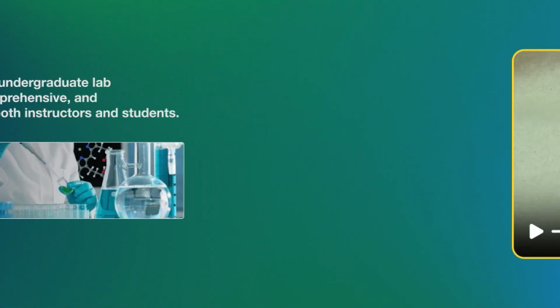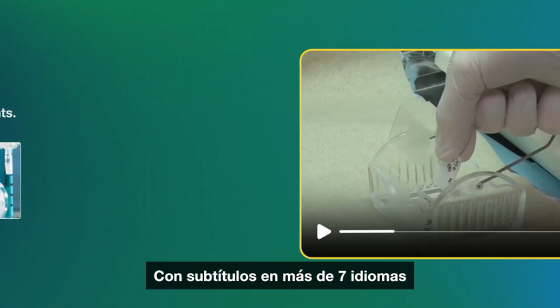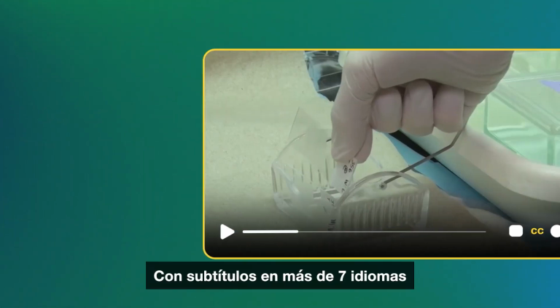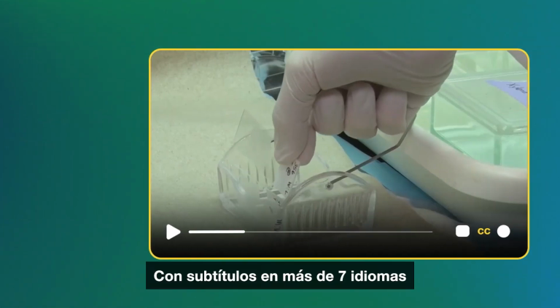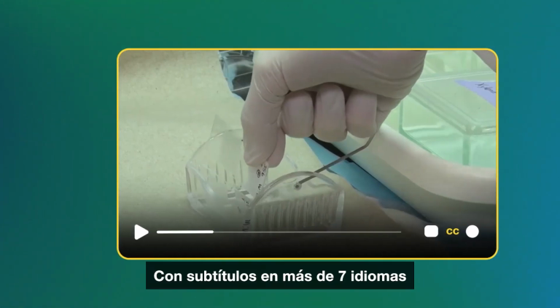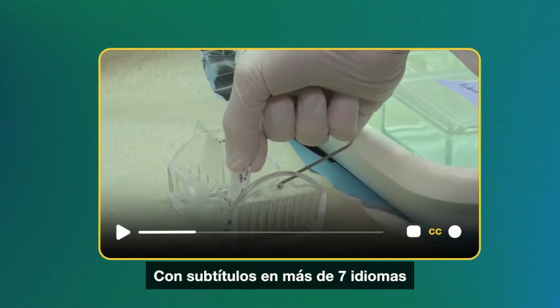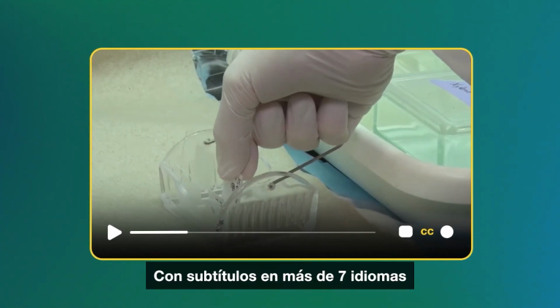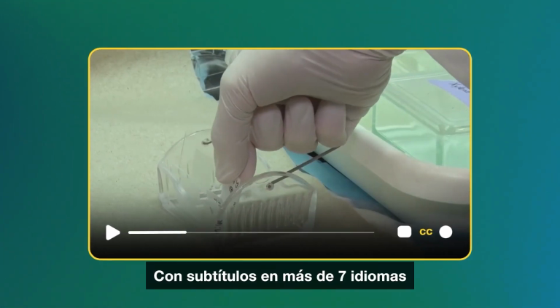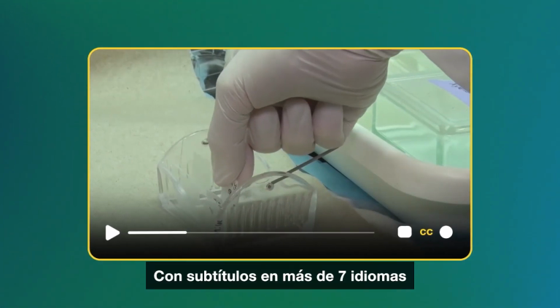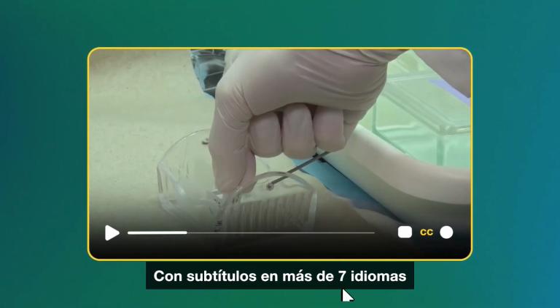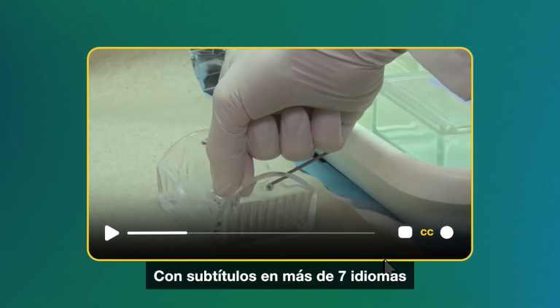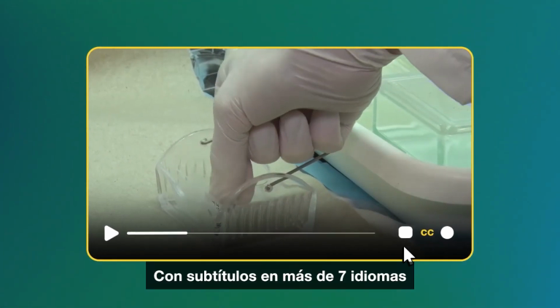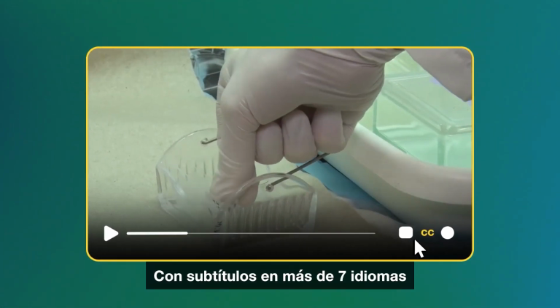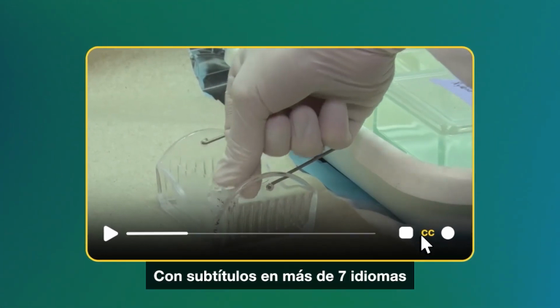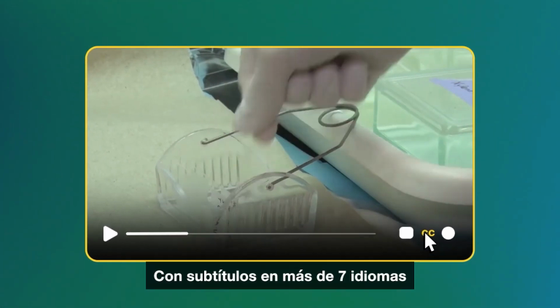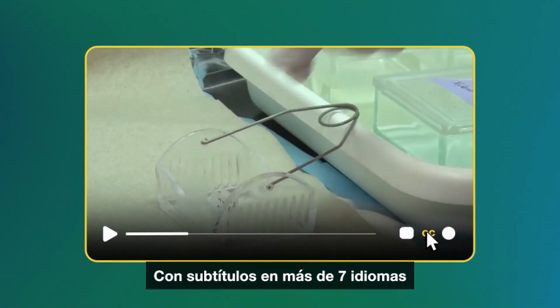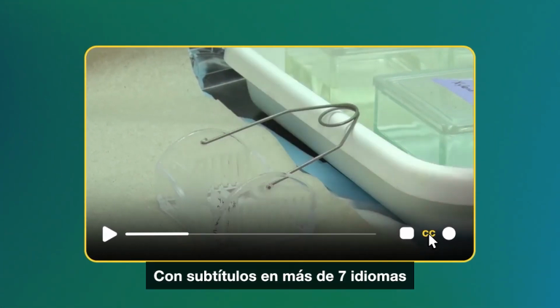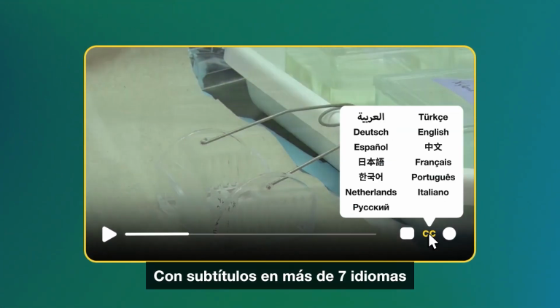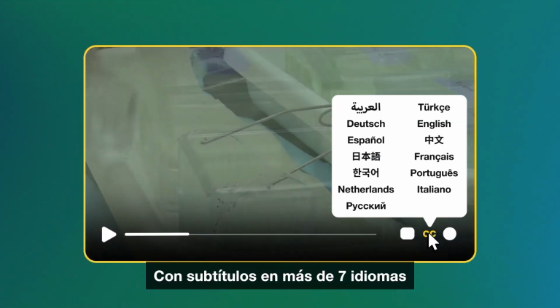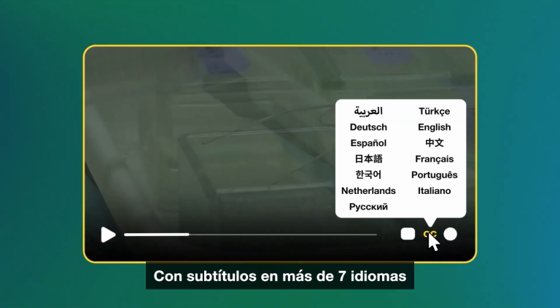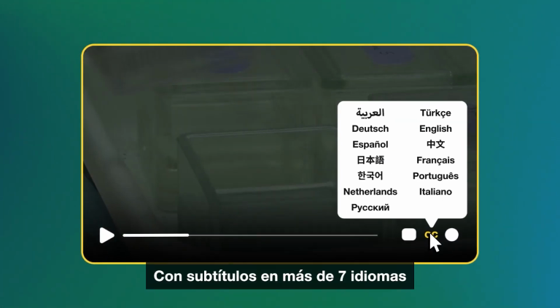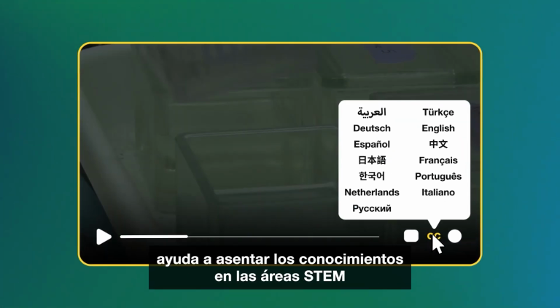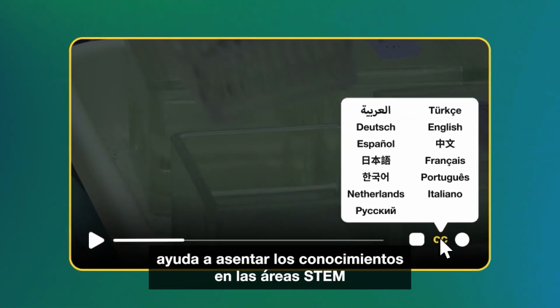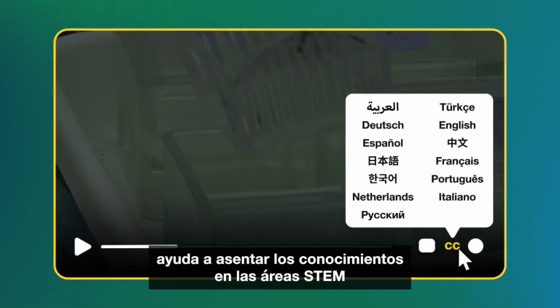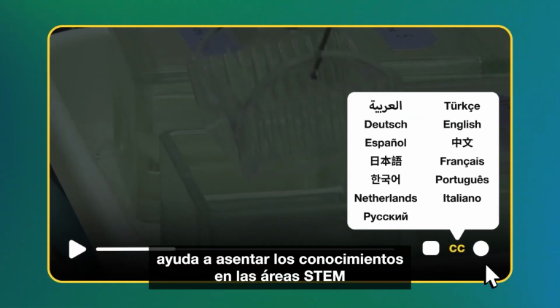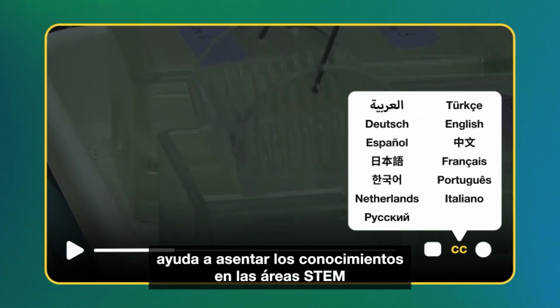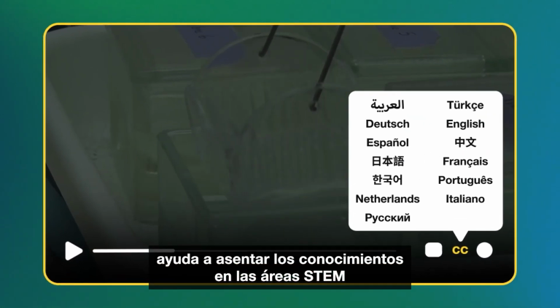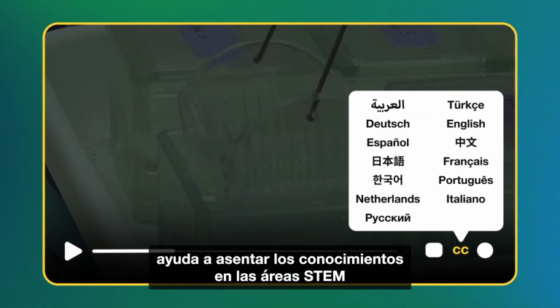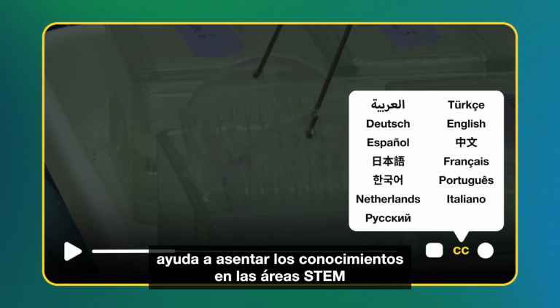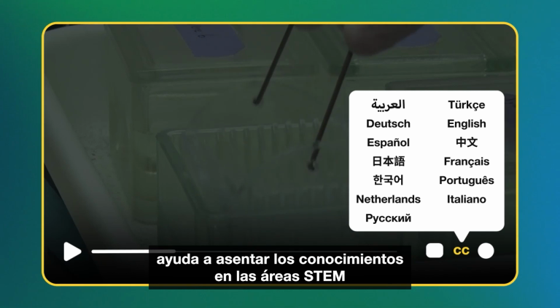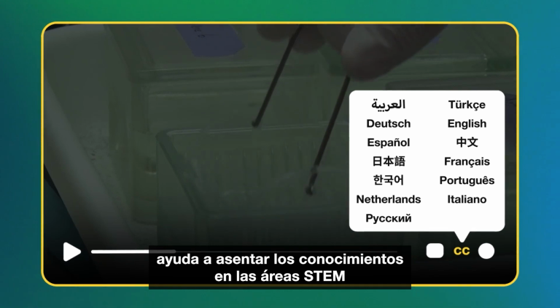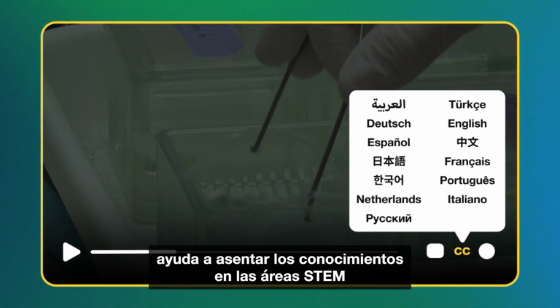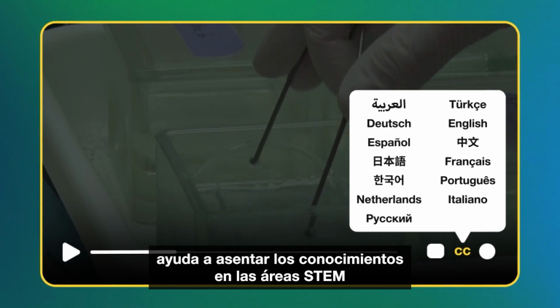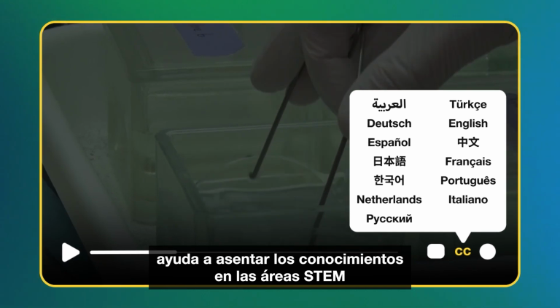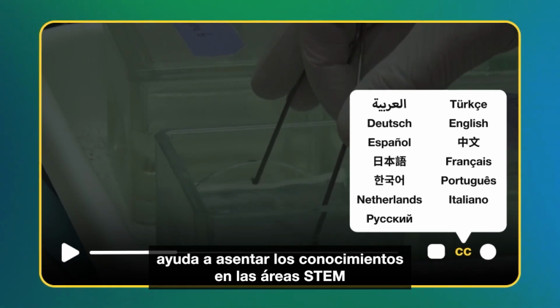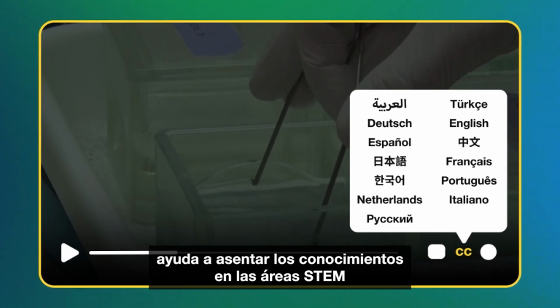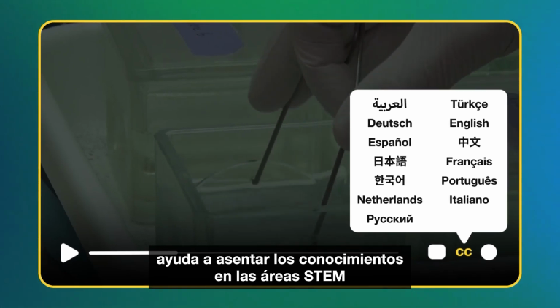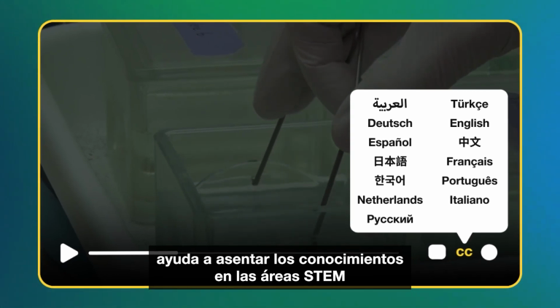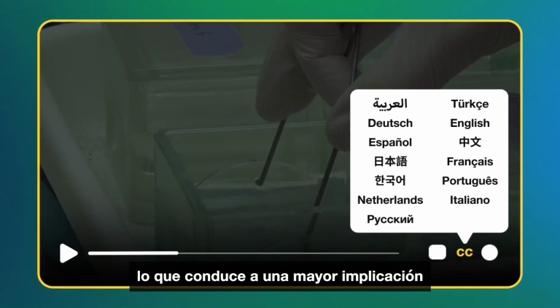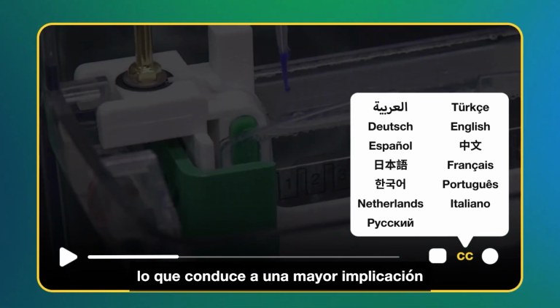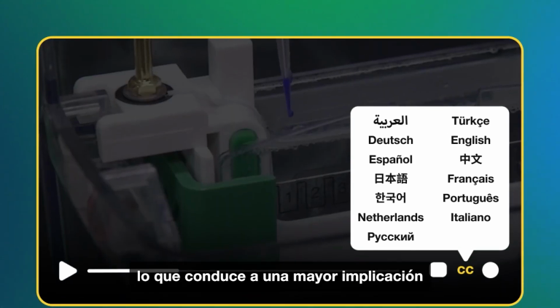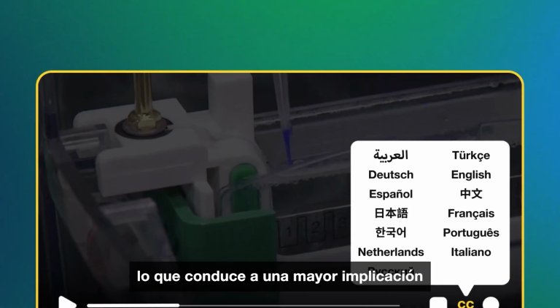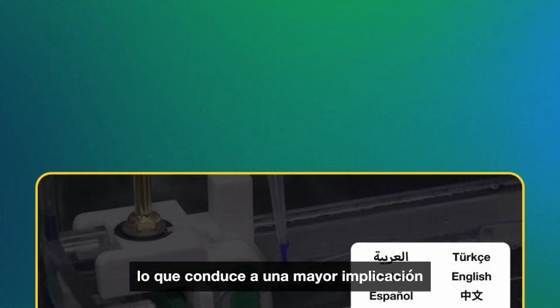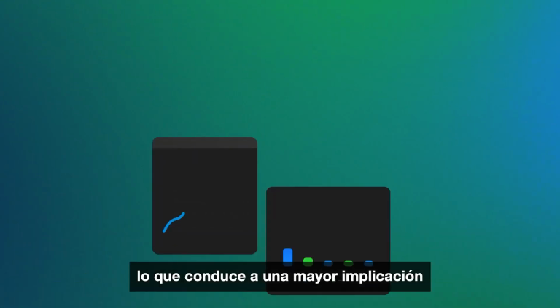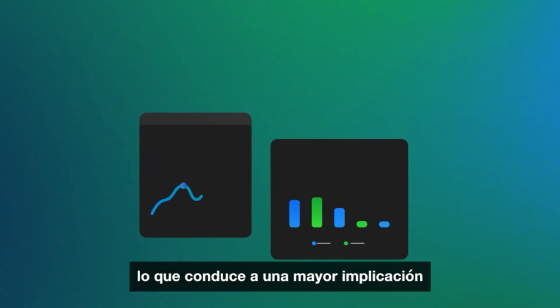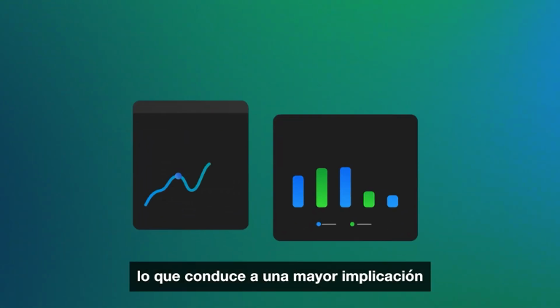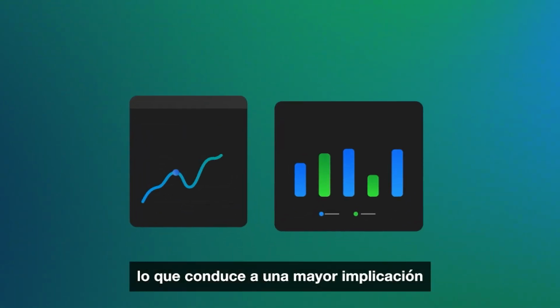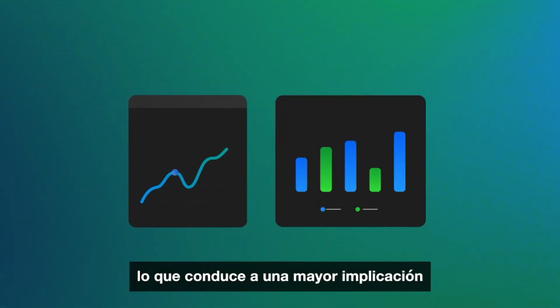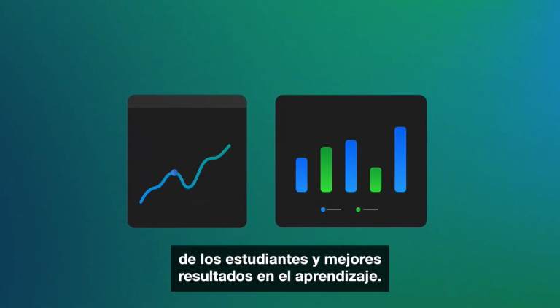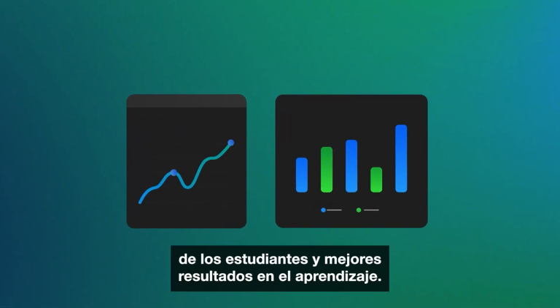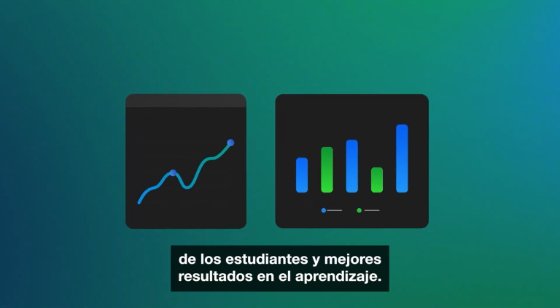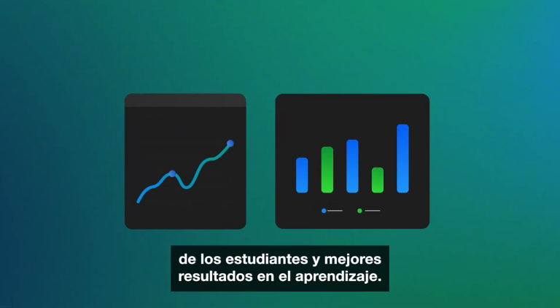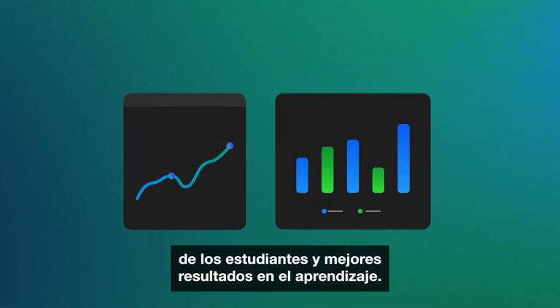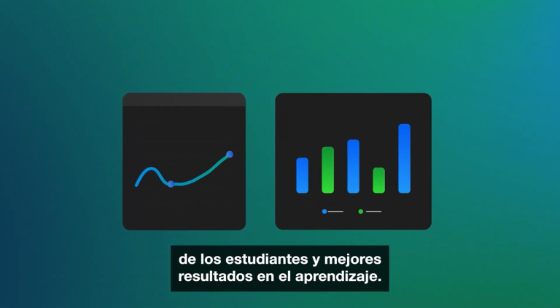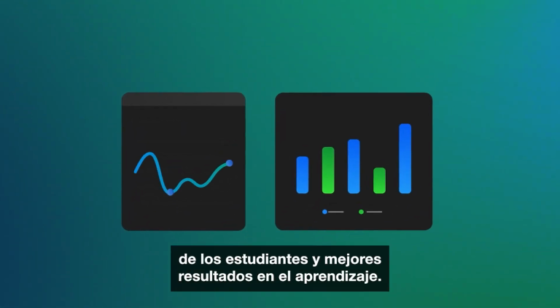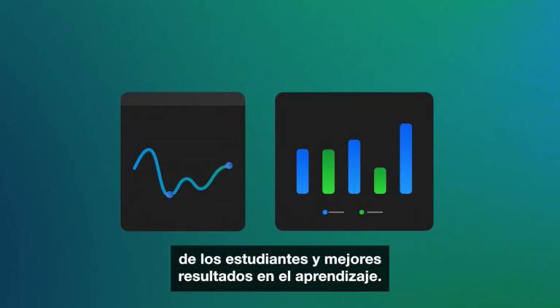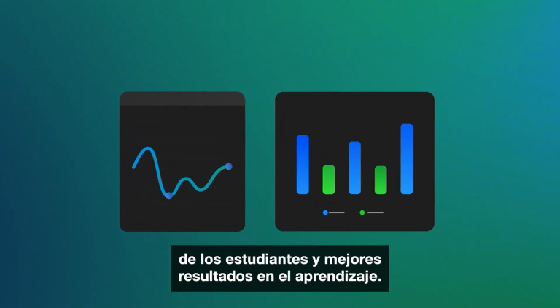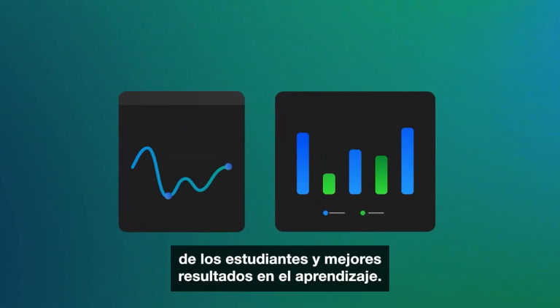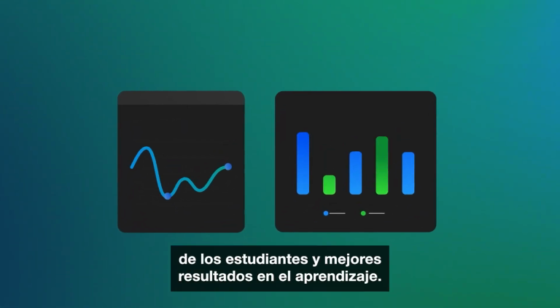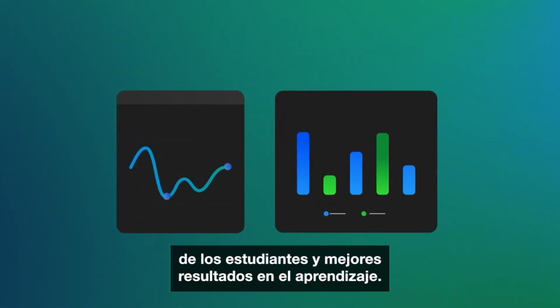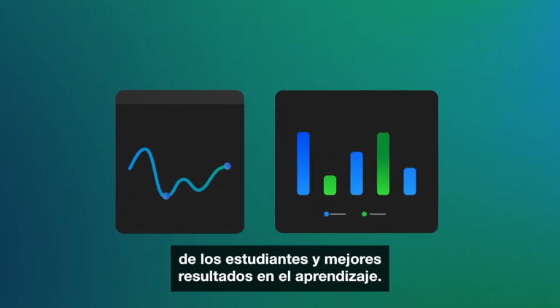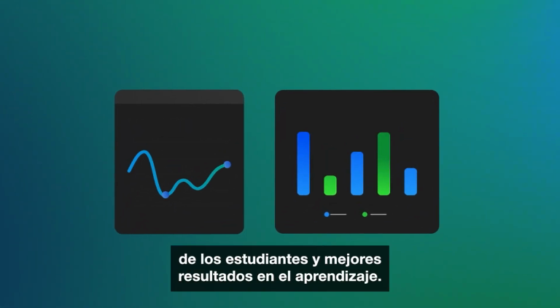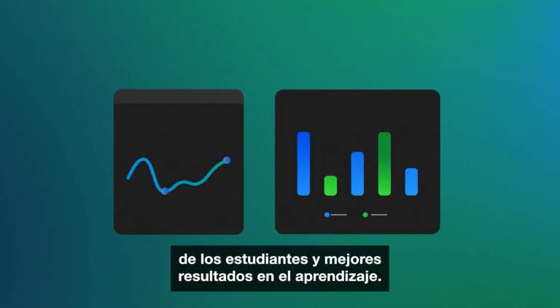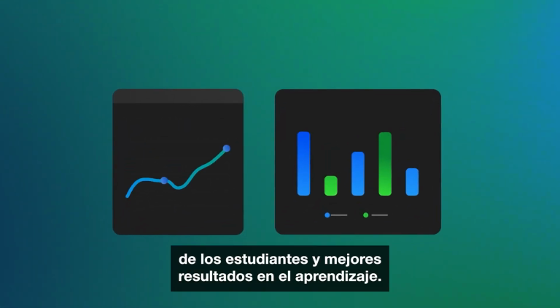With subtitles in seven-plus languages, it helps improve STEM knowledge retention, leading to improved student engagement and learning outcomes.